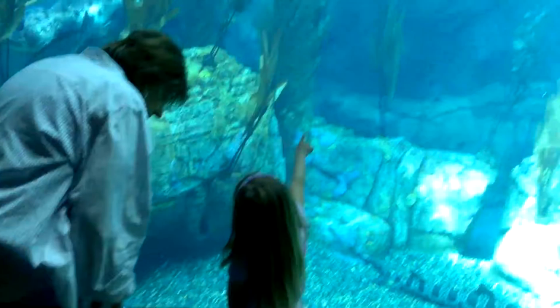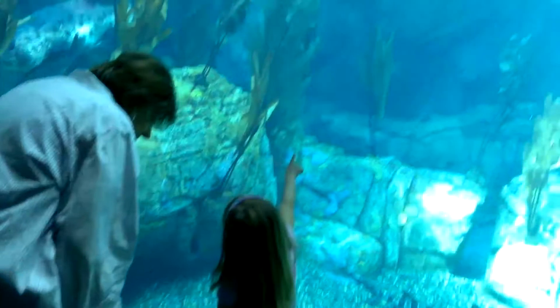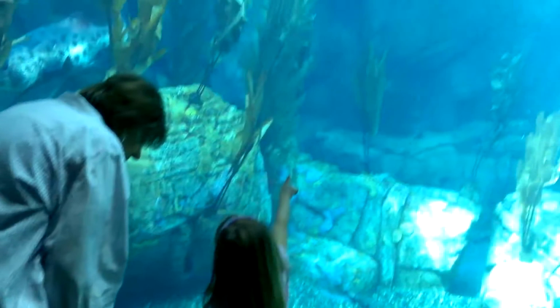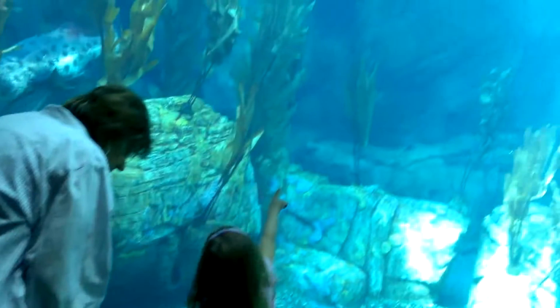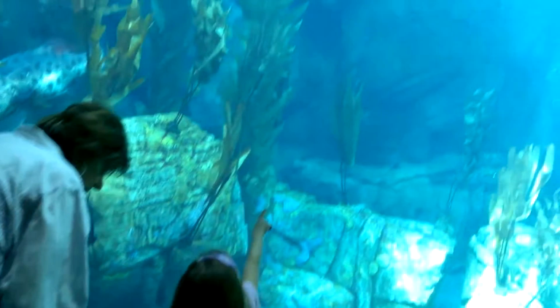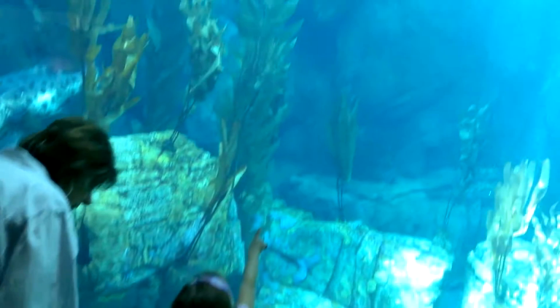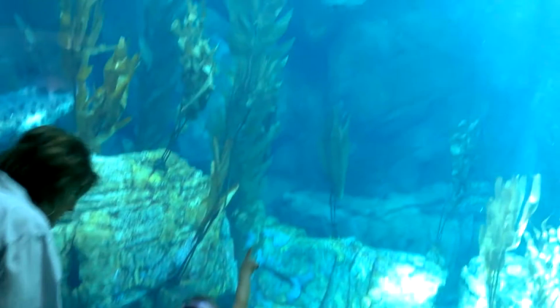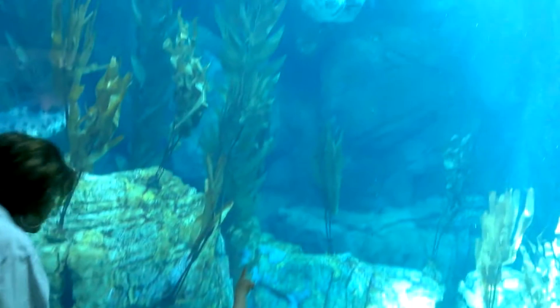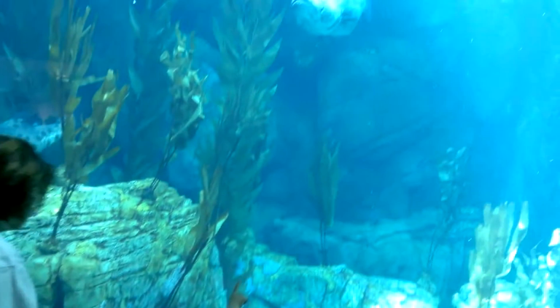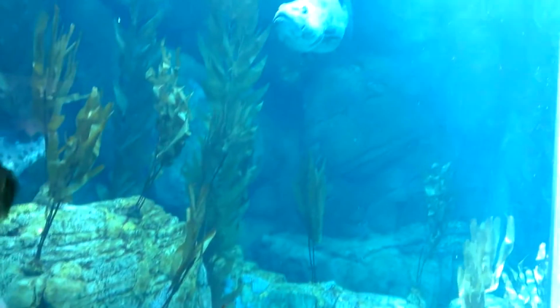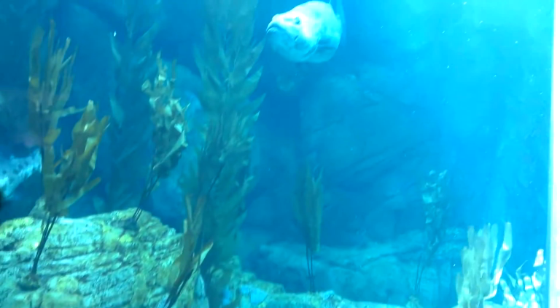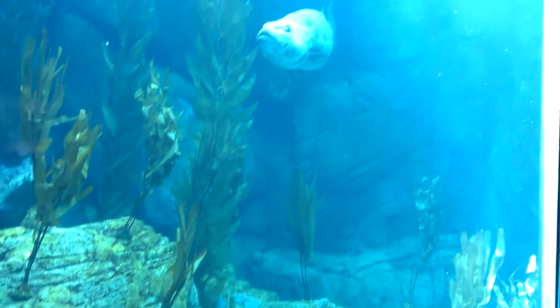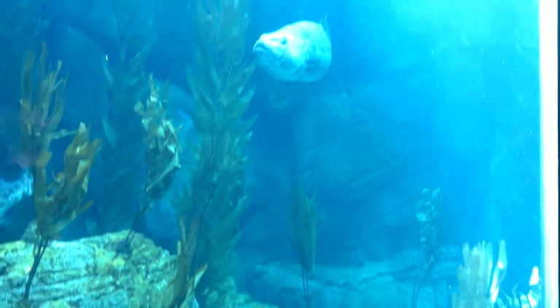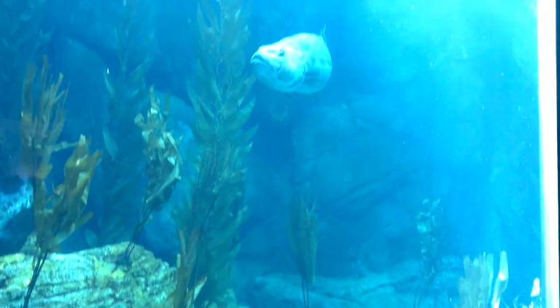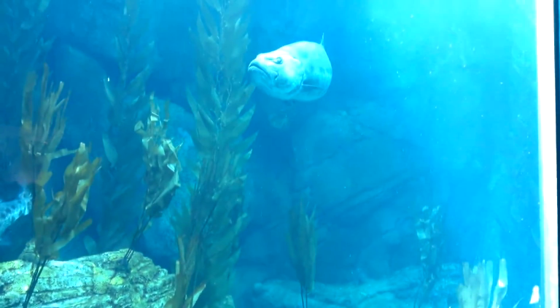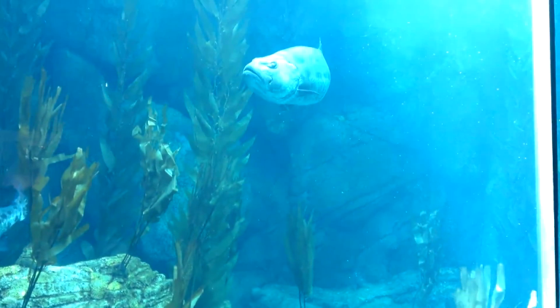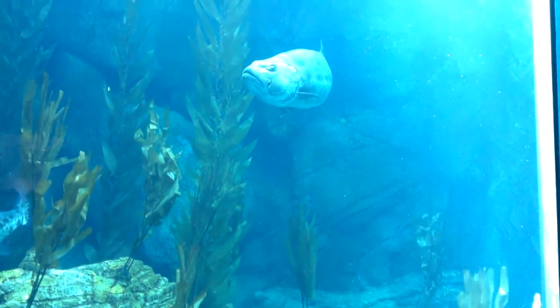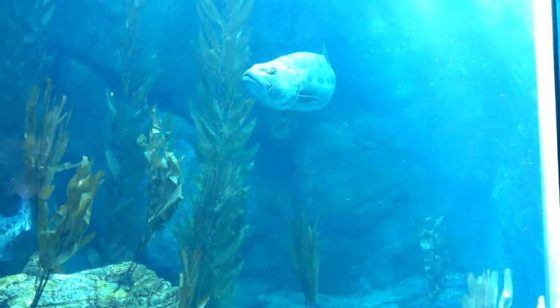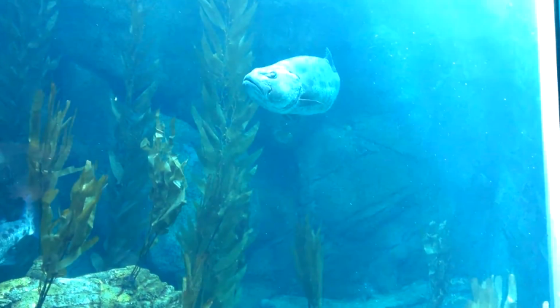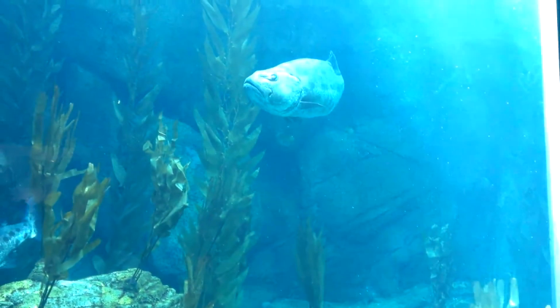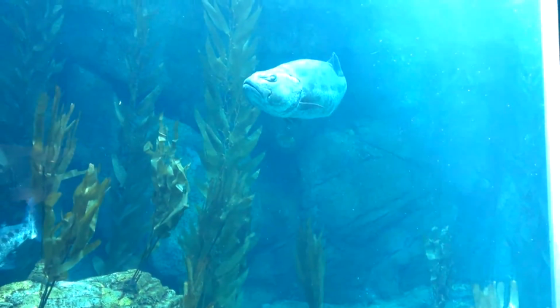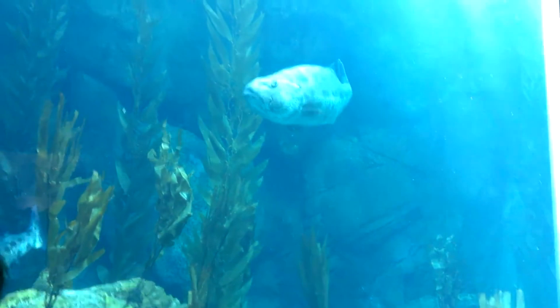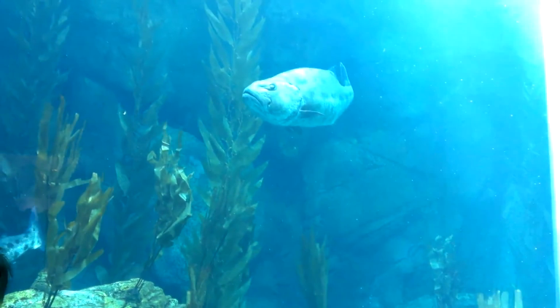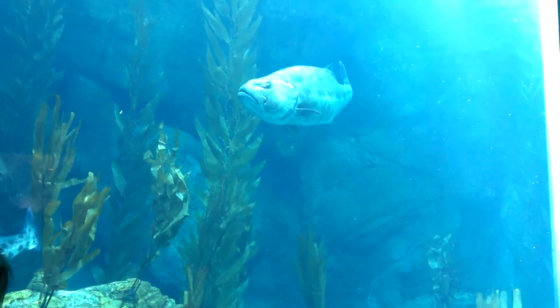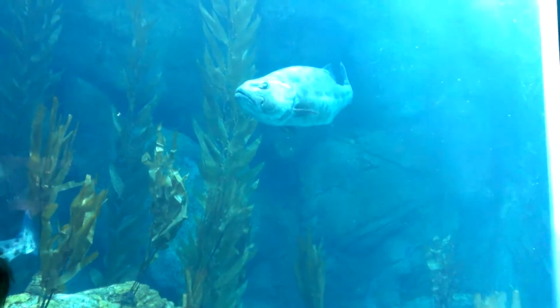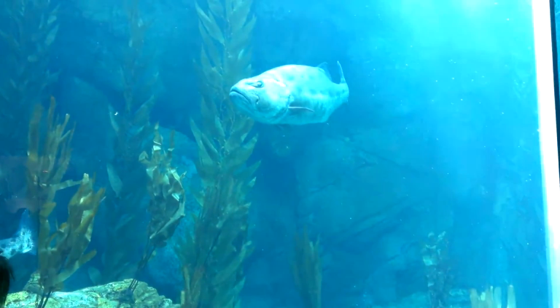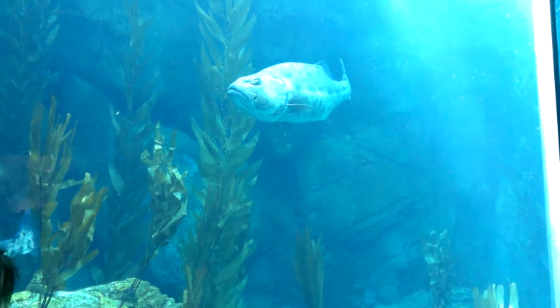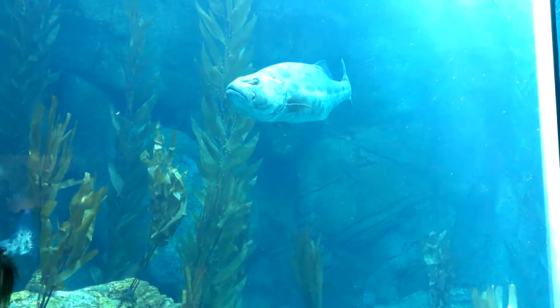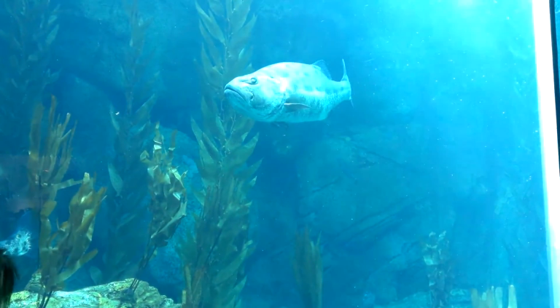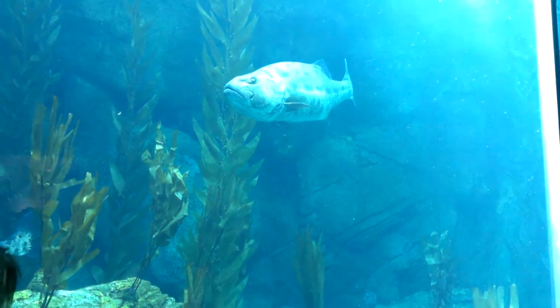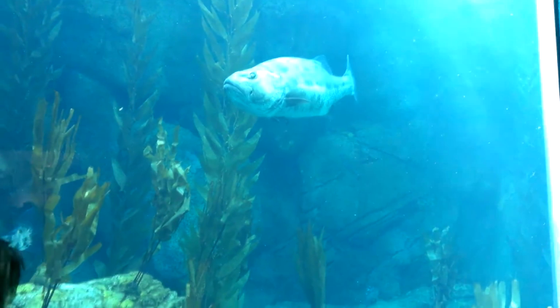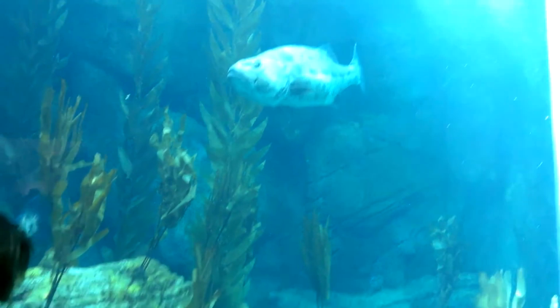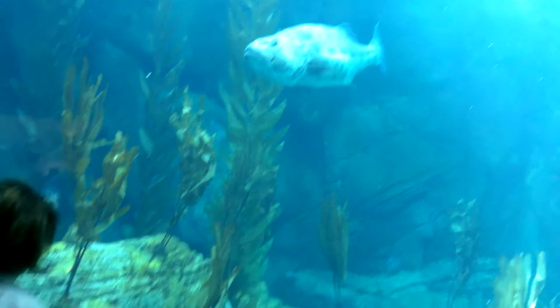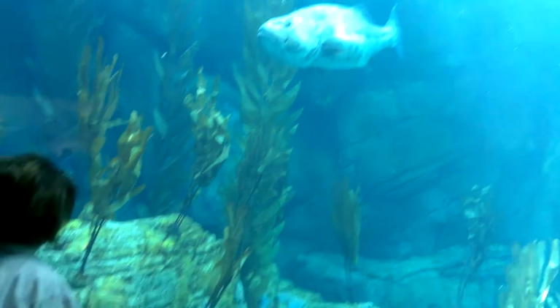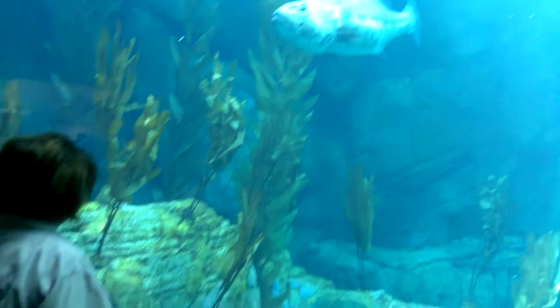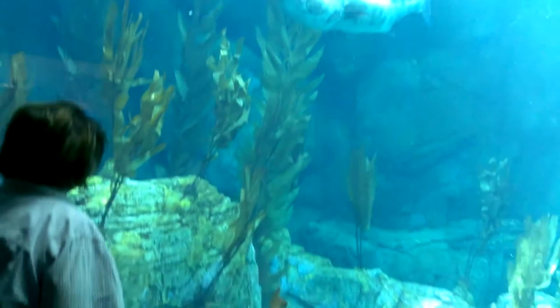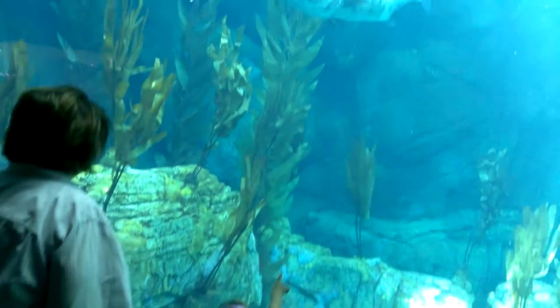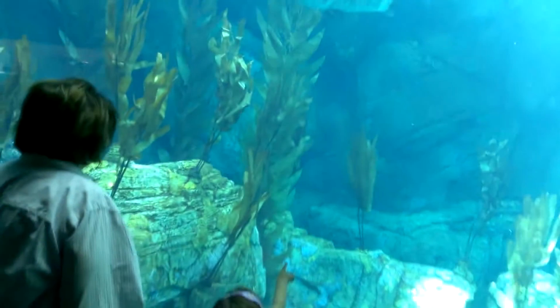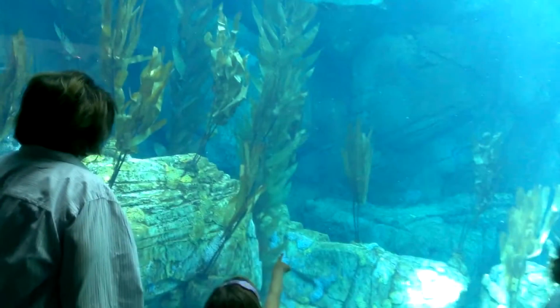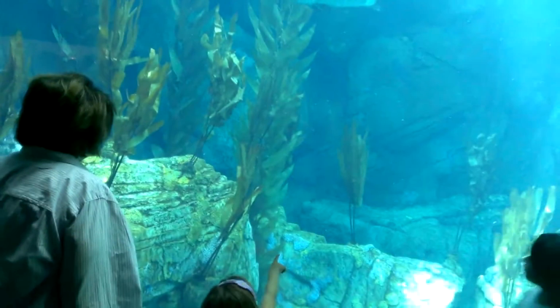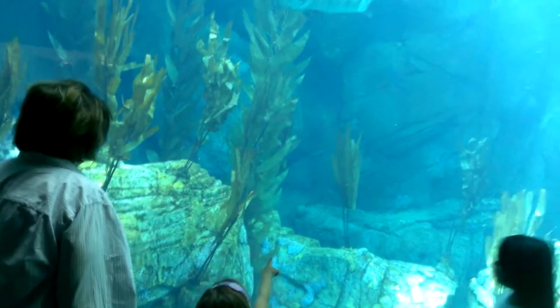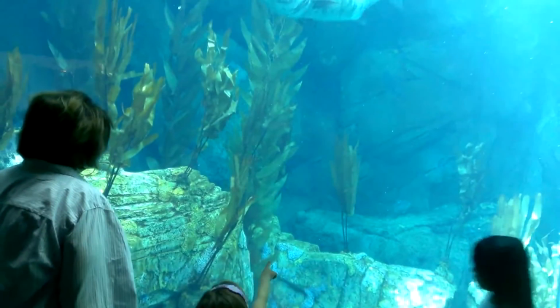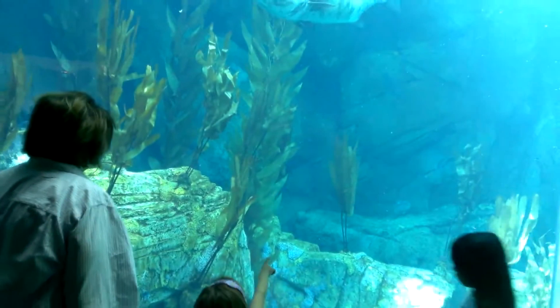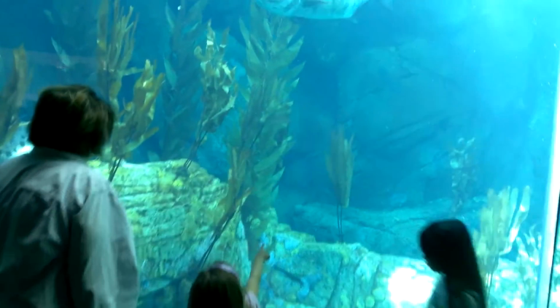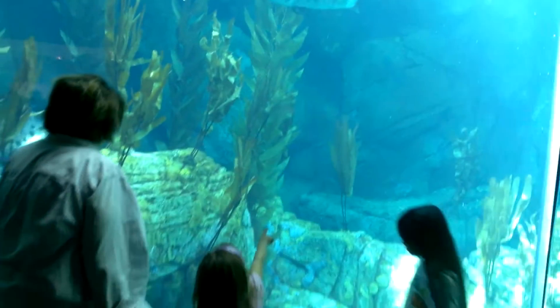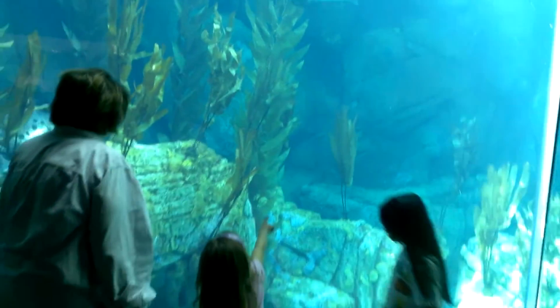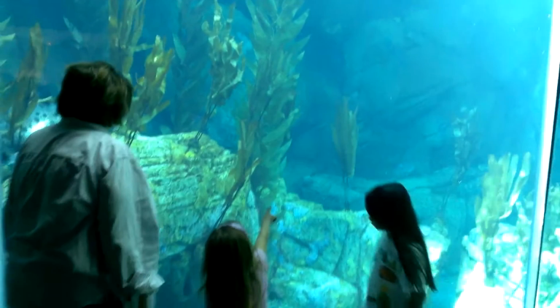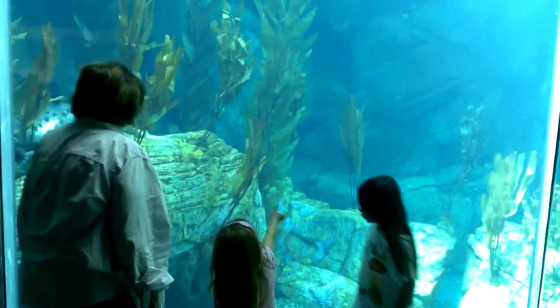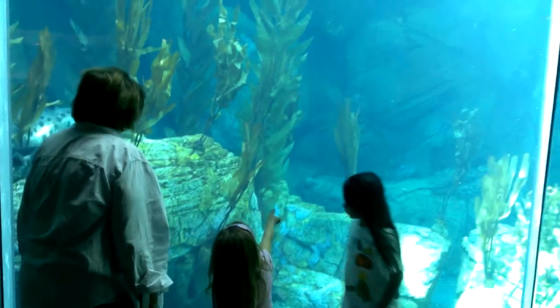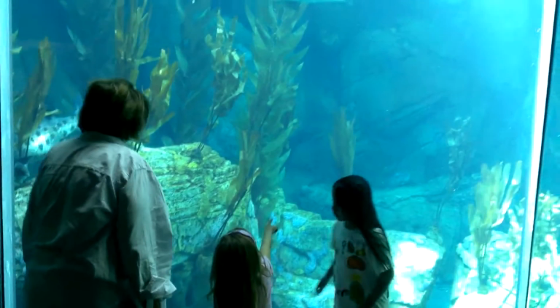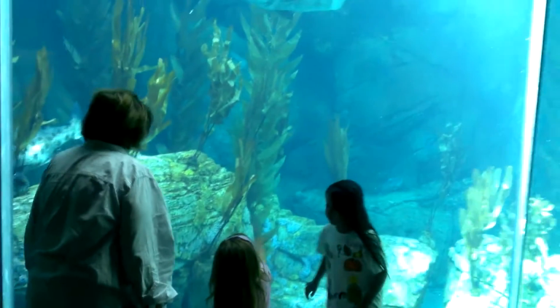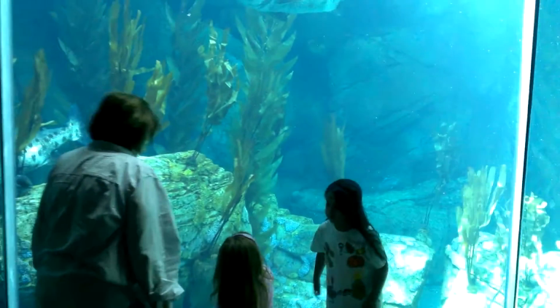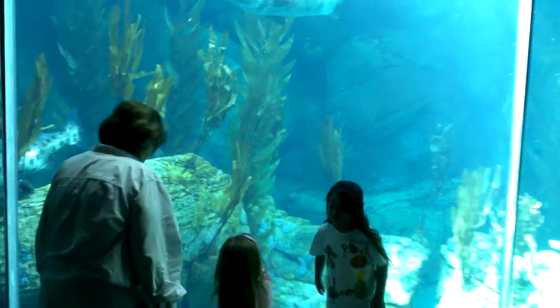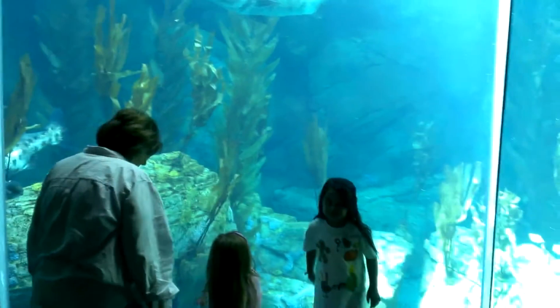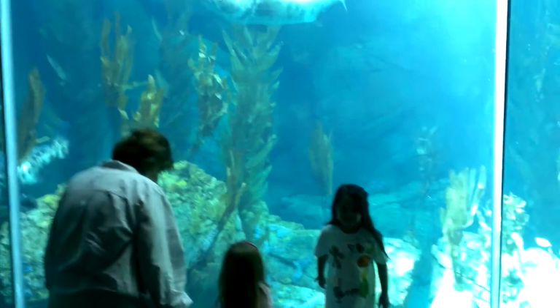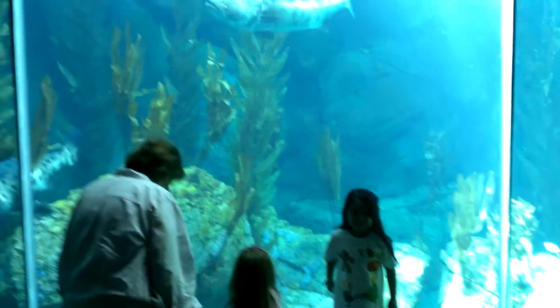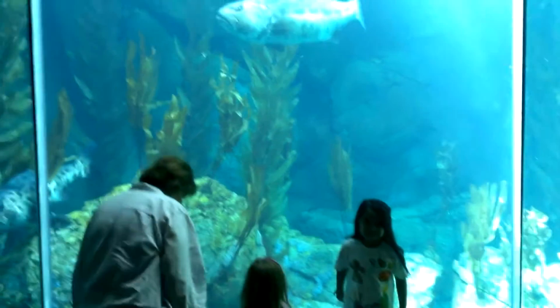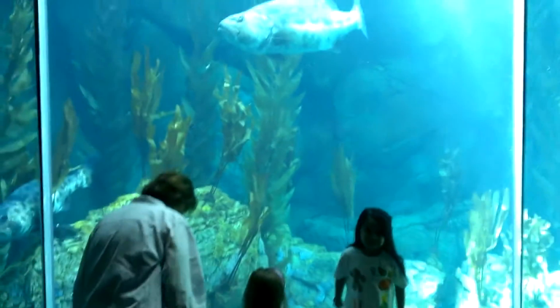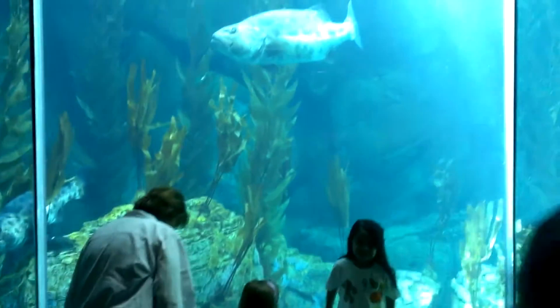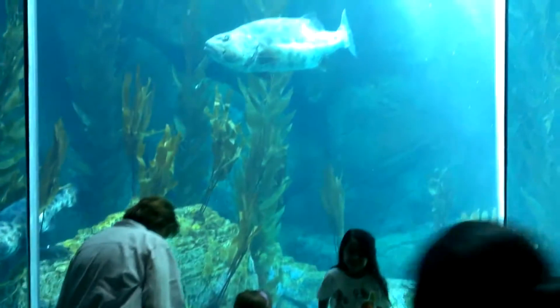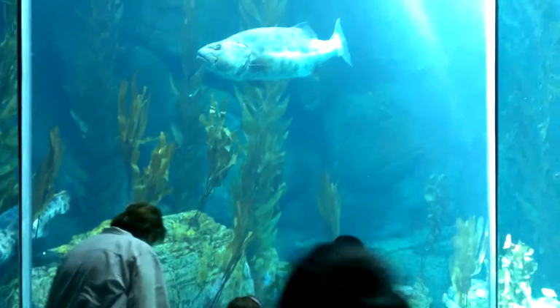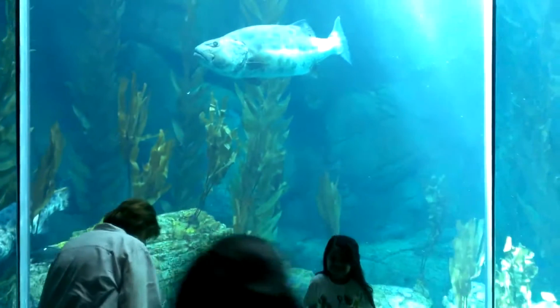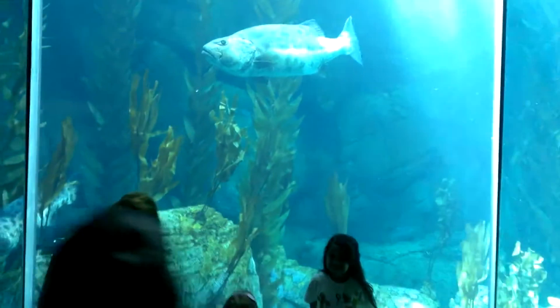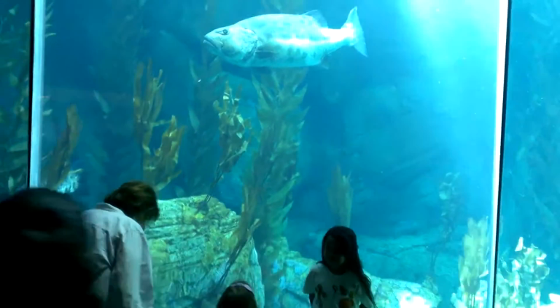Penguins have a black and white camouflage called a countershade, making it hard for their prey and predators to see them.